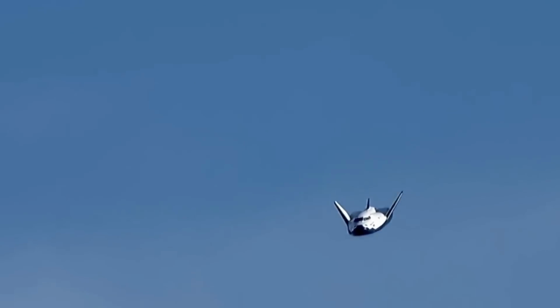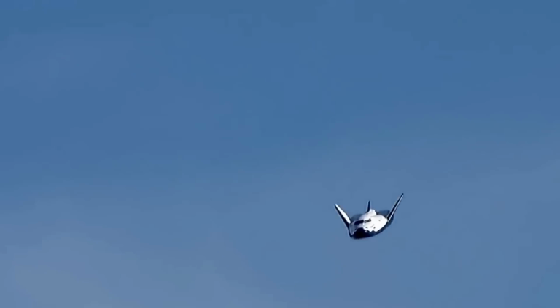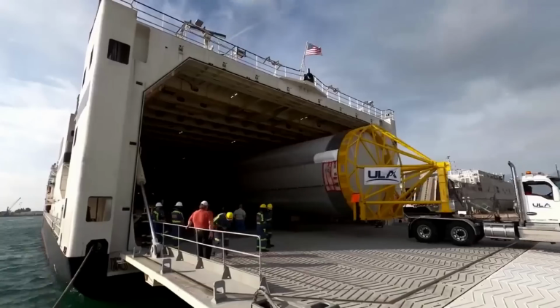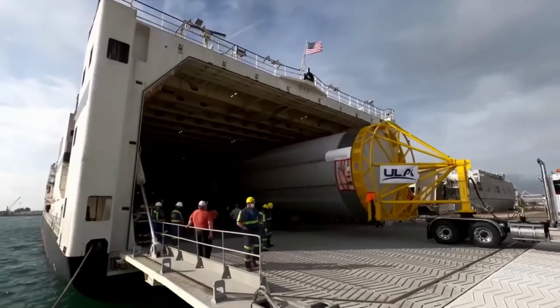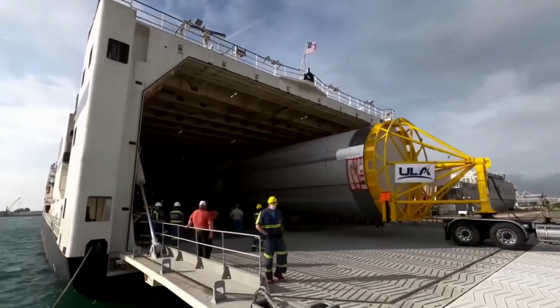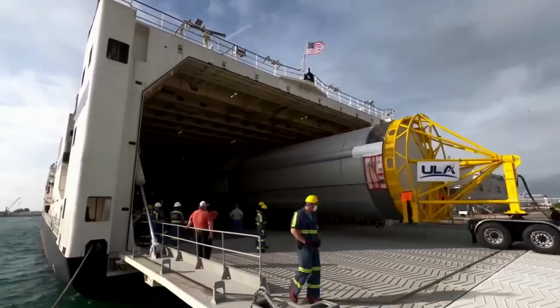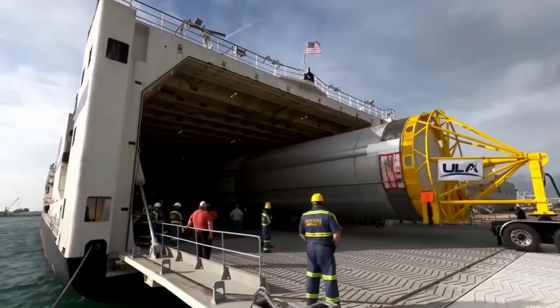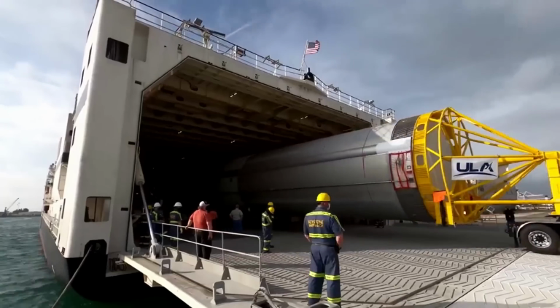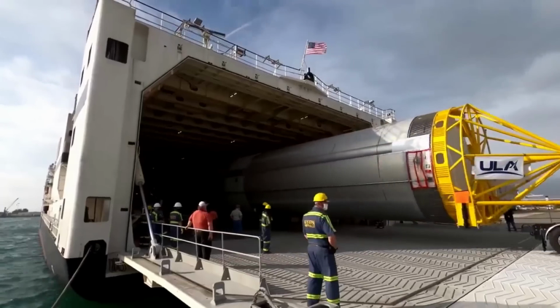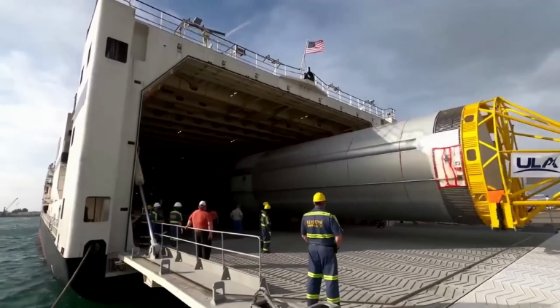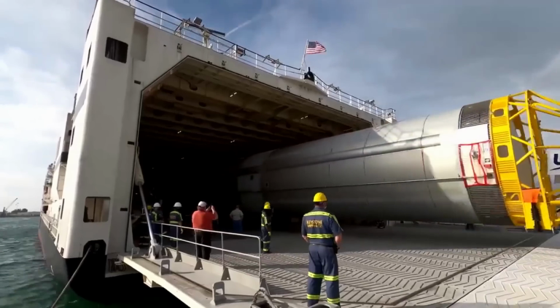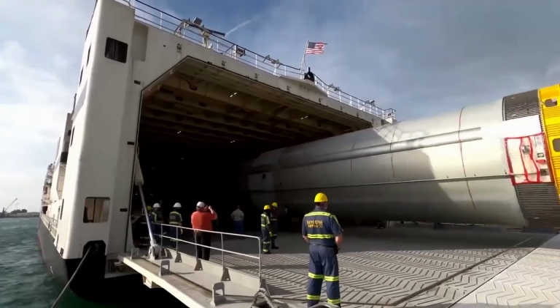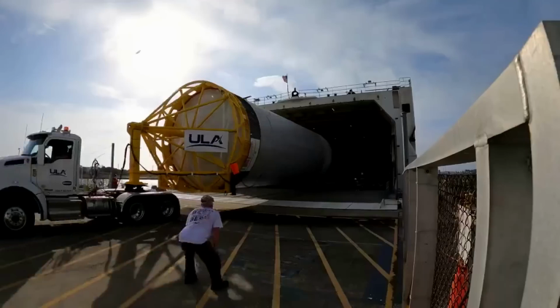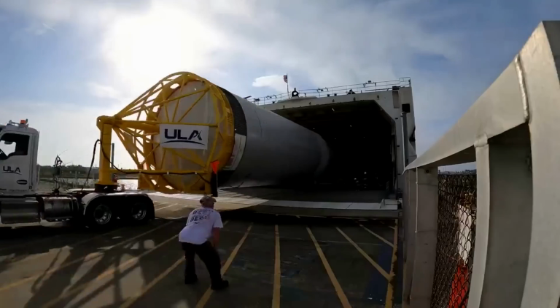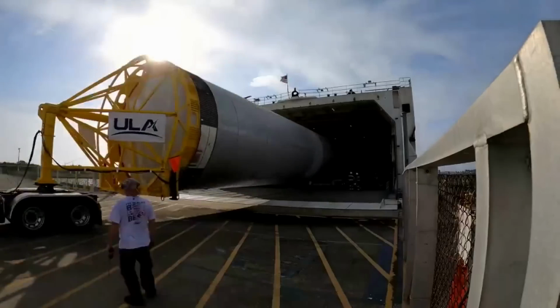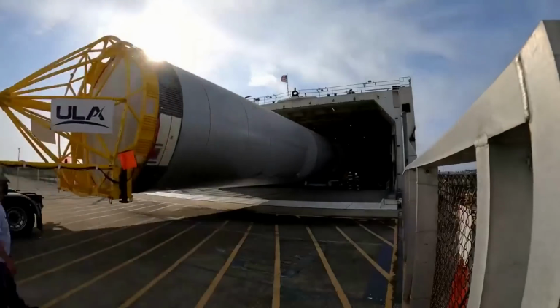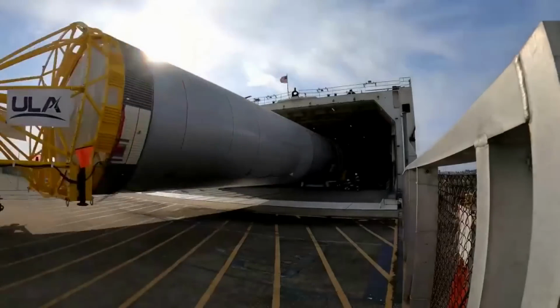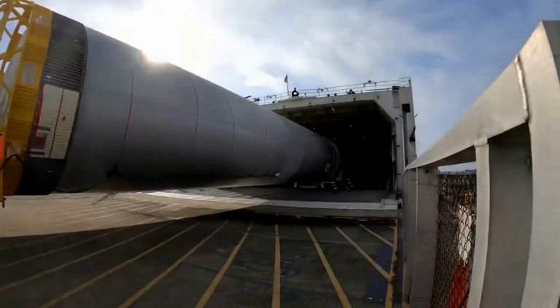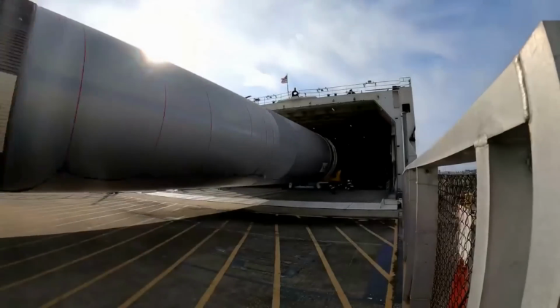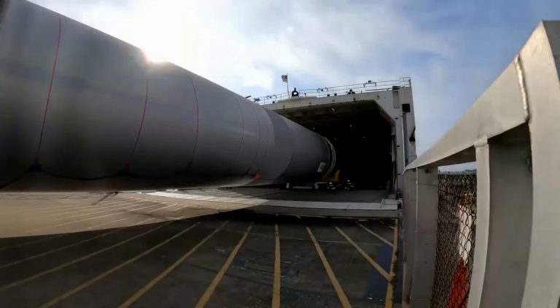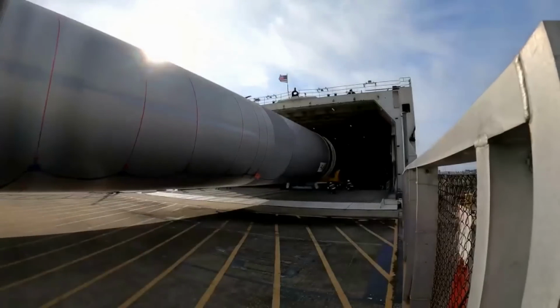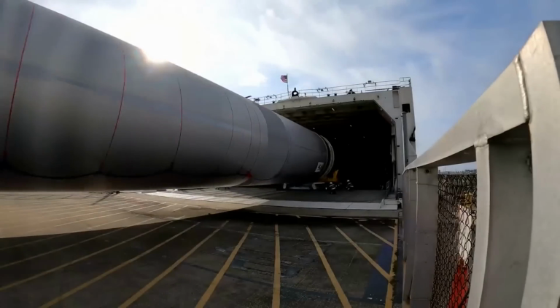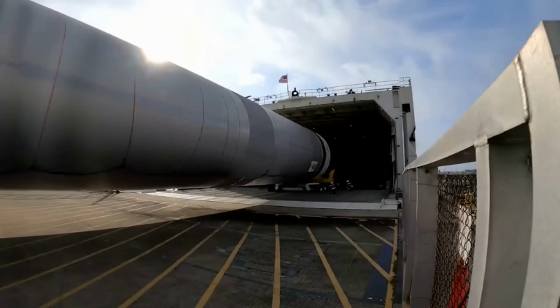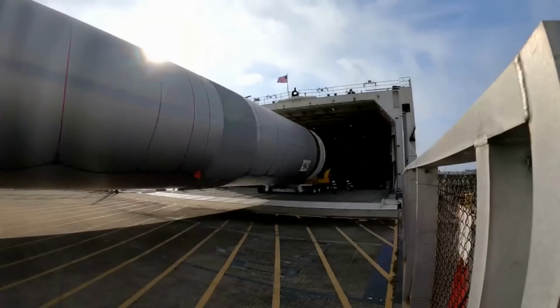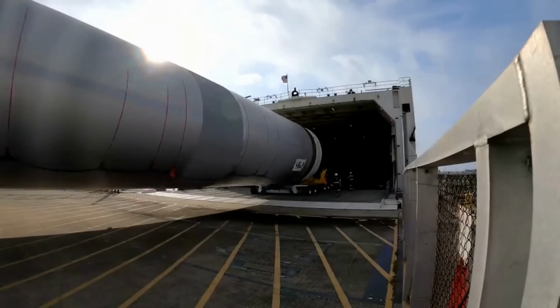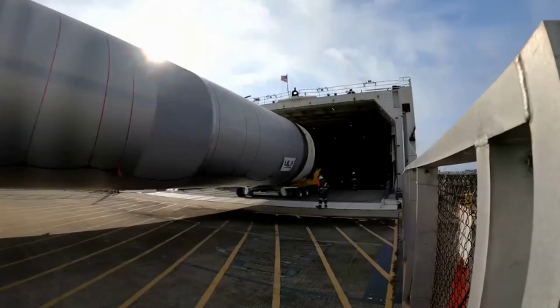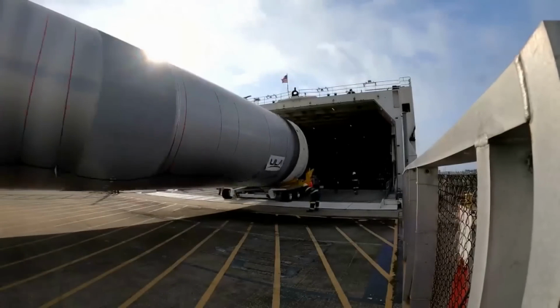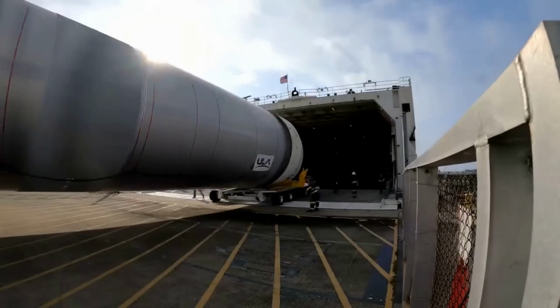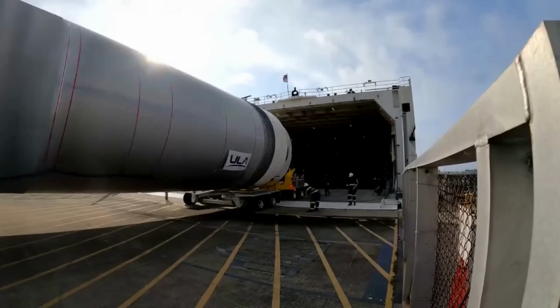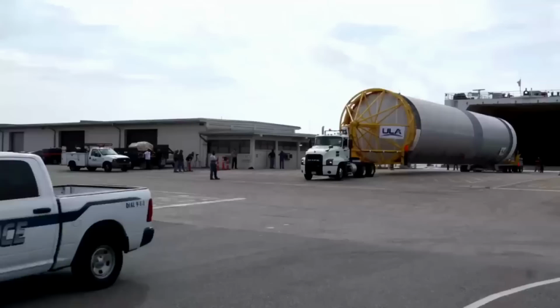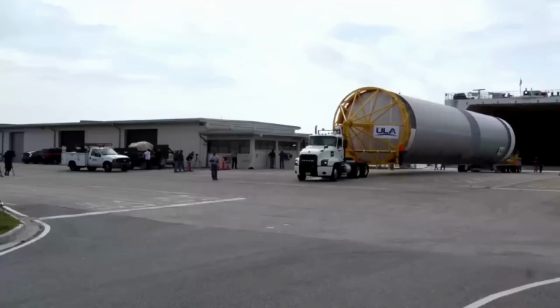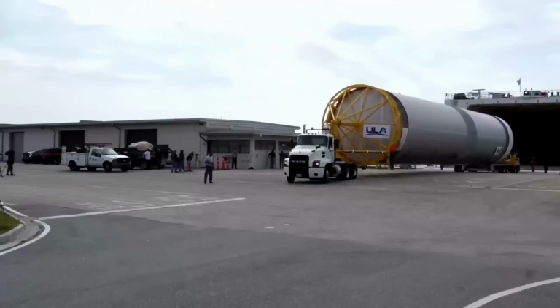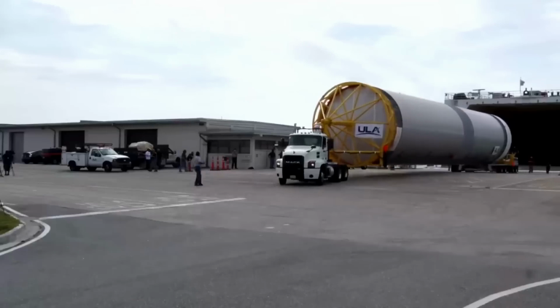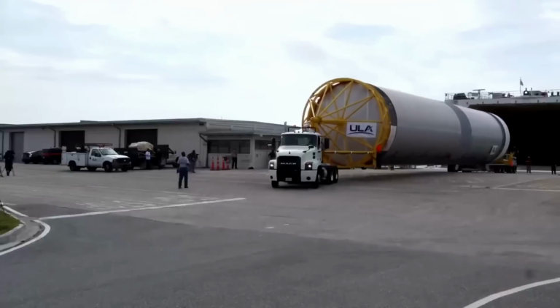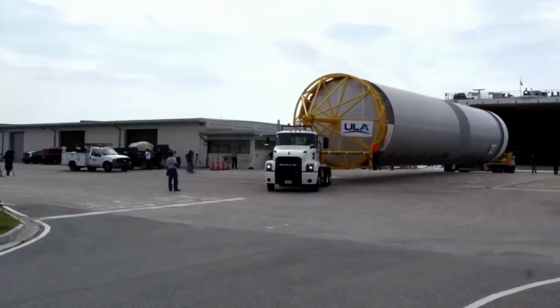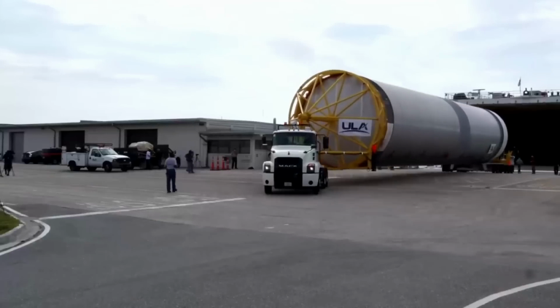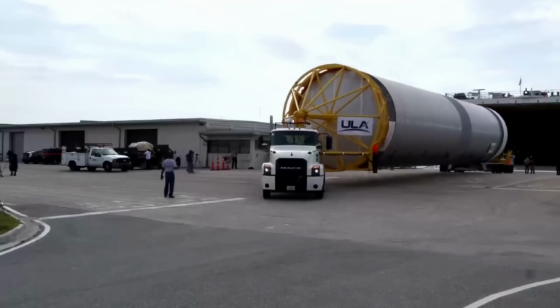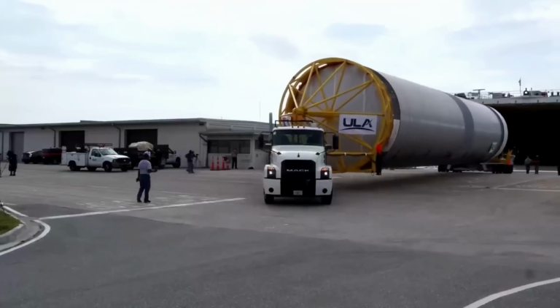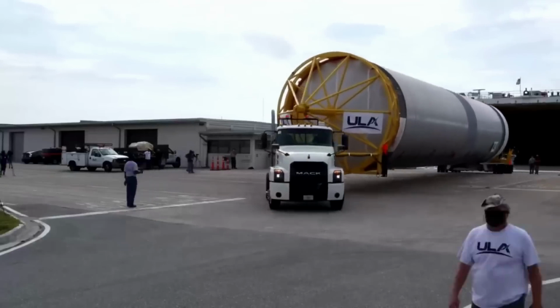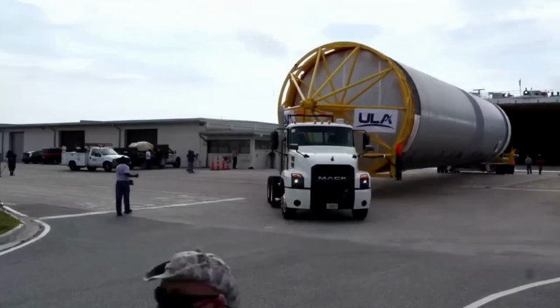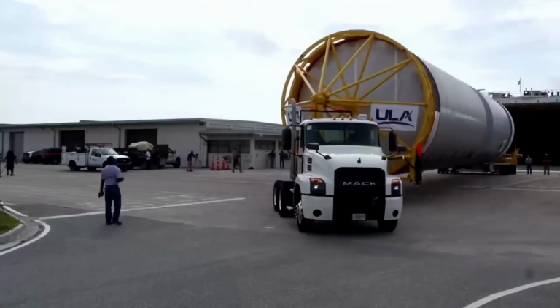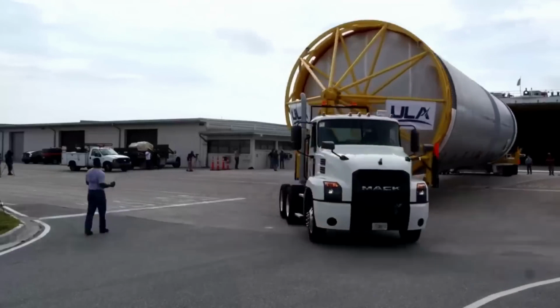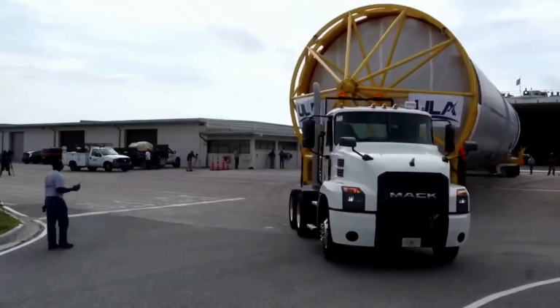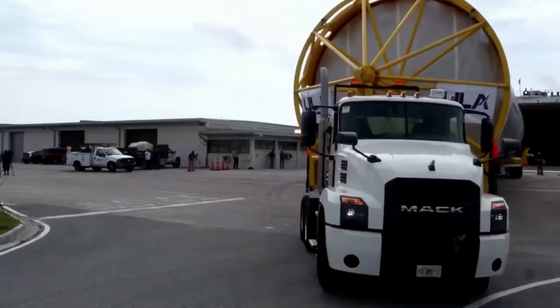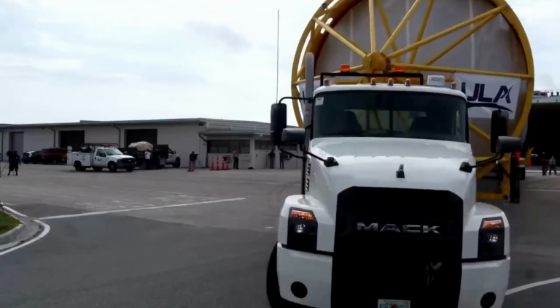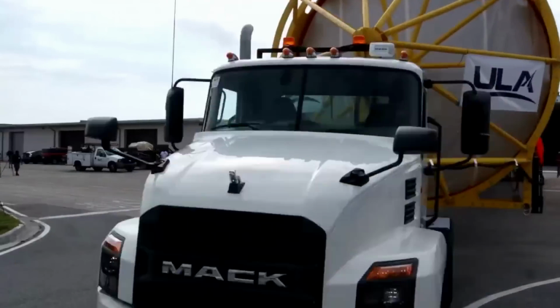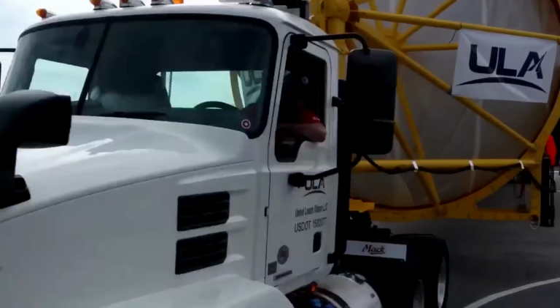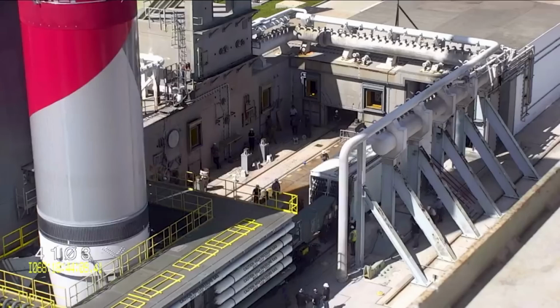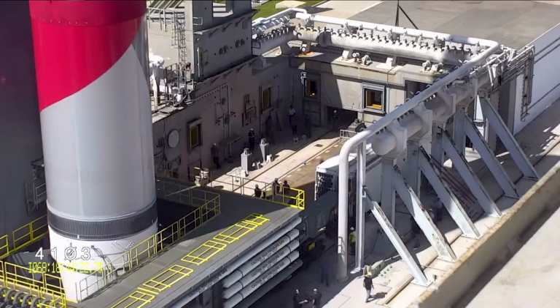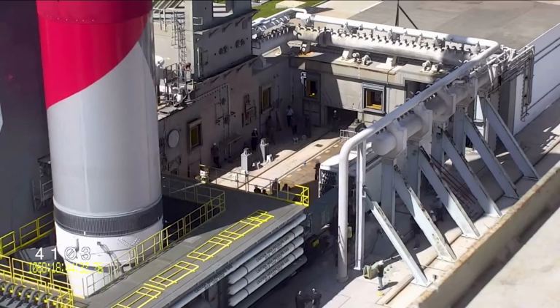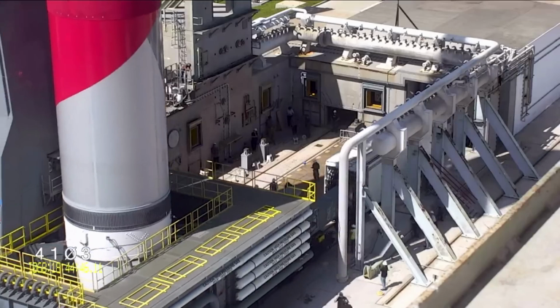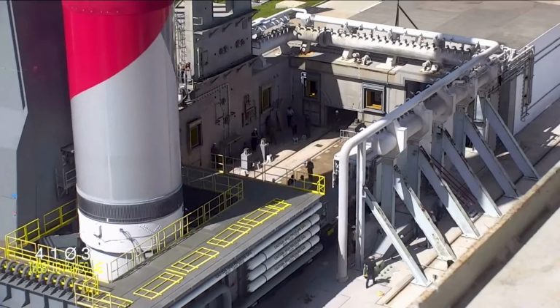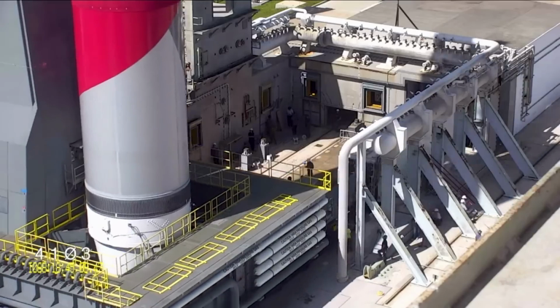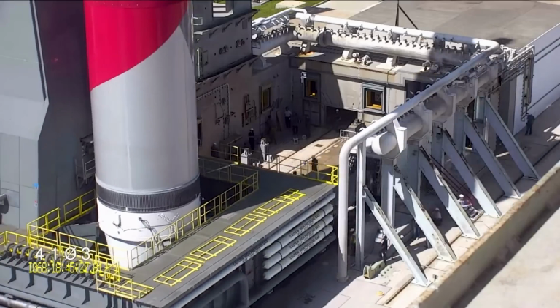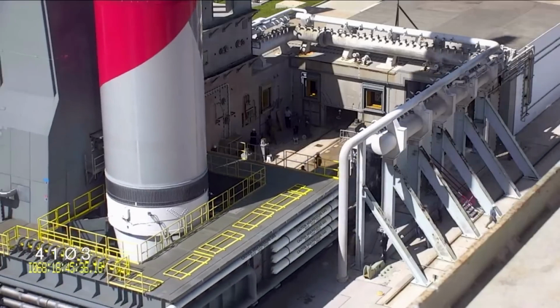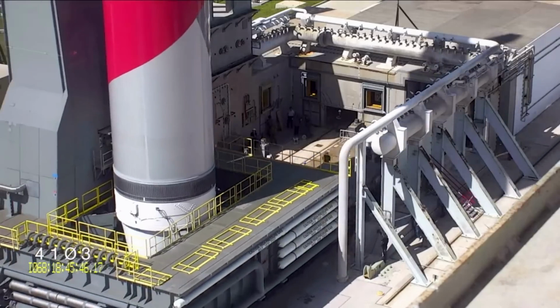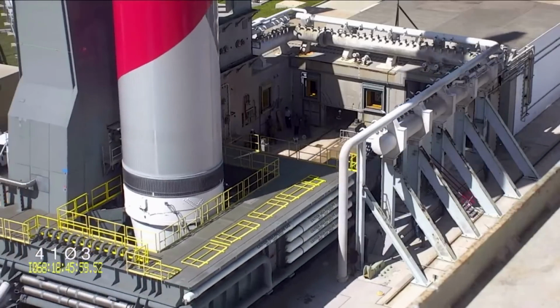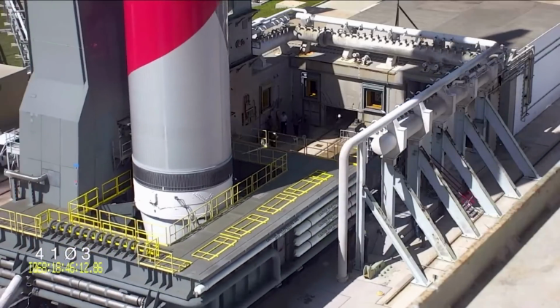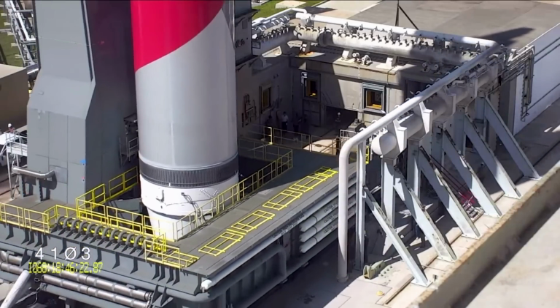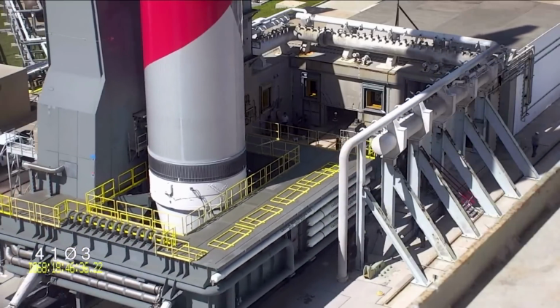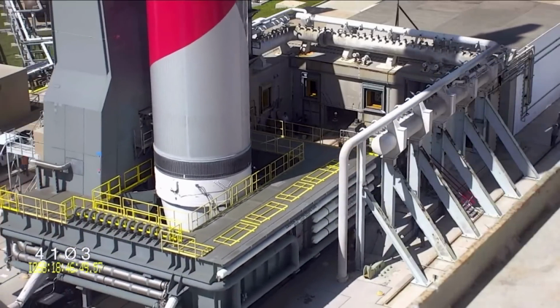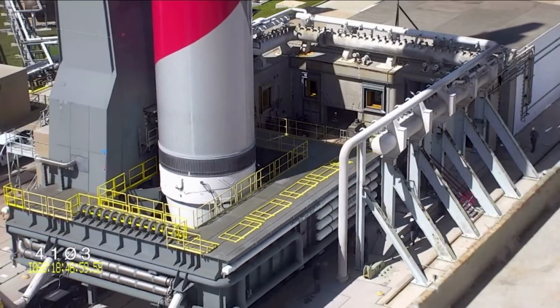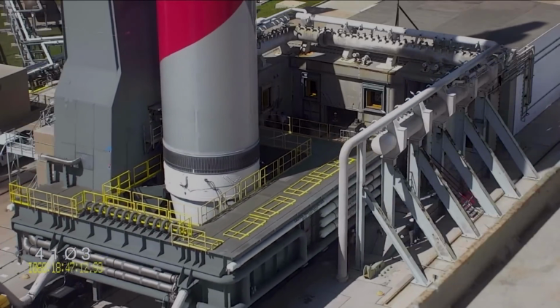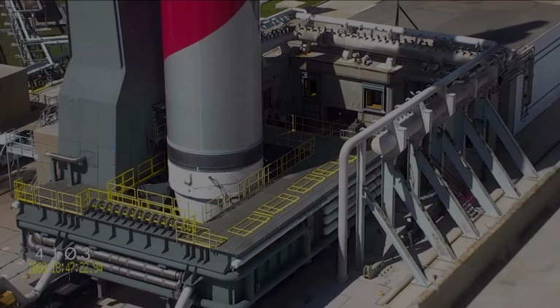Not to mention continued work on Vulcan — Tenacity's launch vehicle — which is also running into different delays. This is something we will have to keep up with in the coming months.